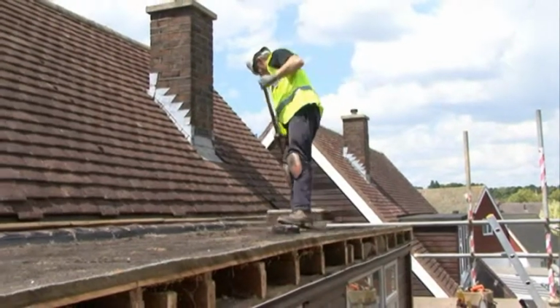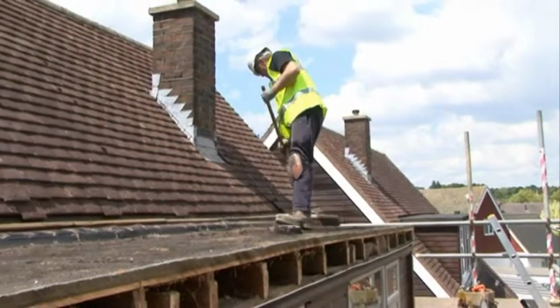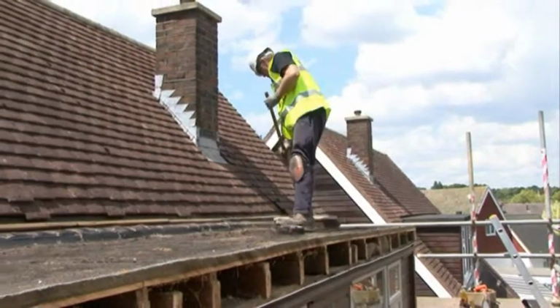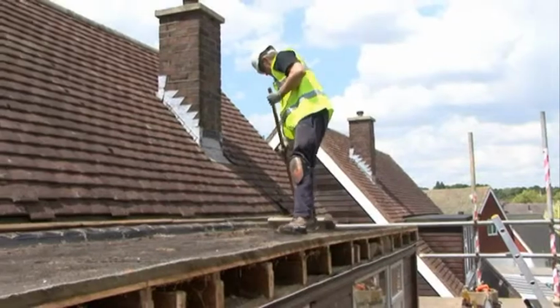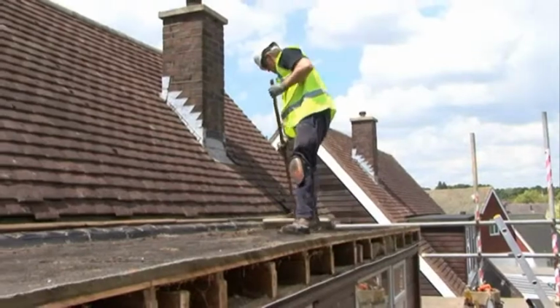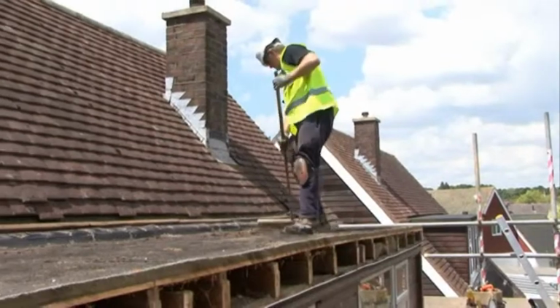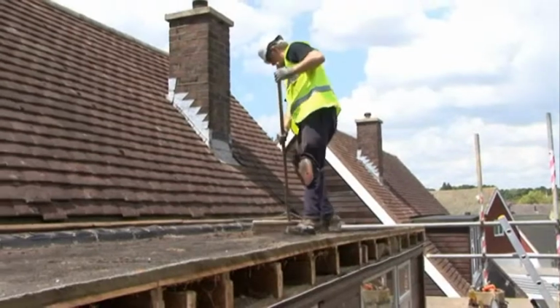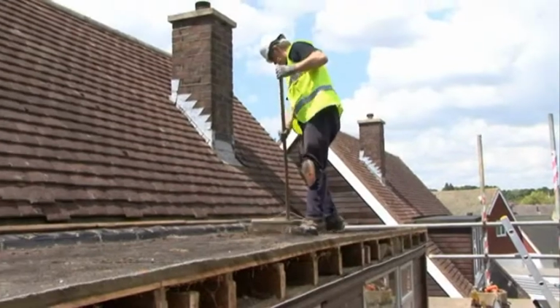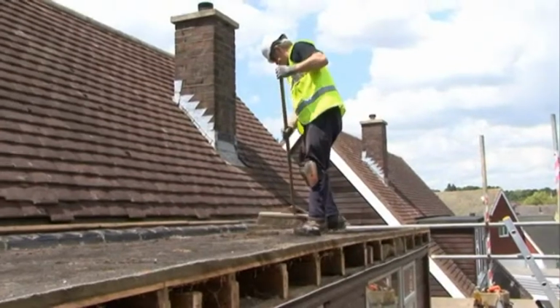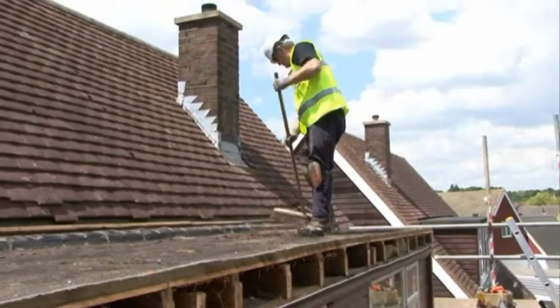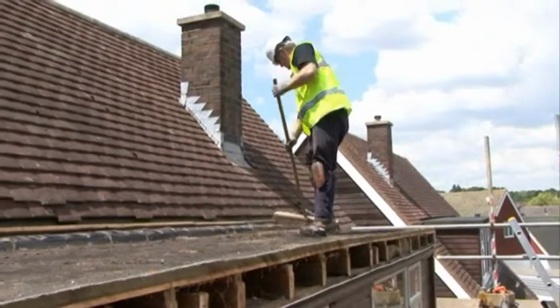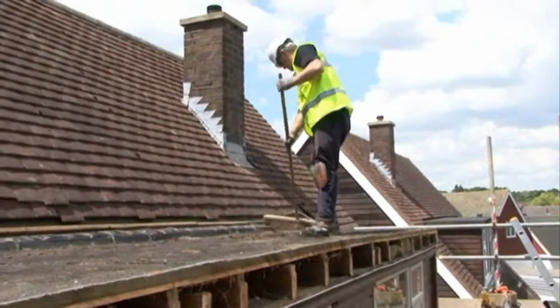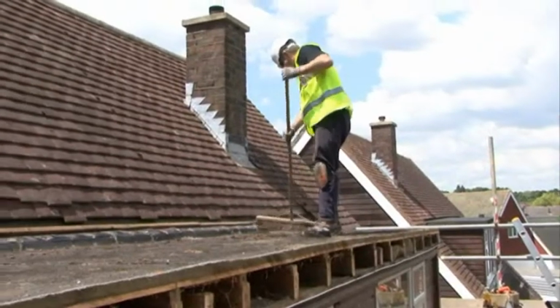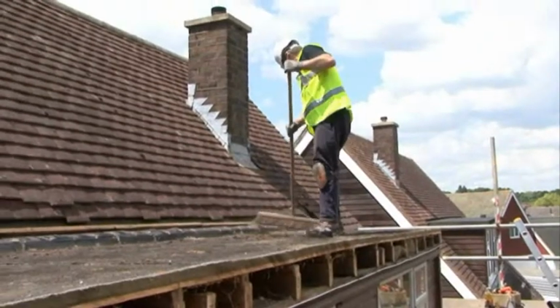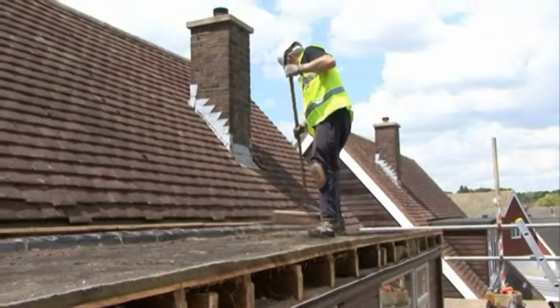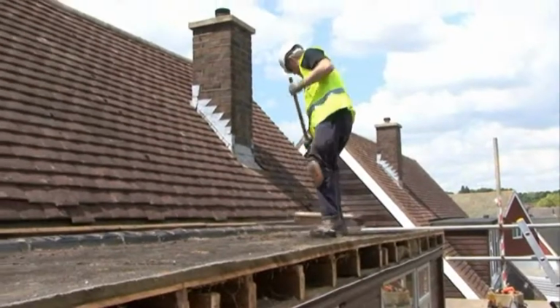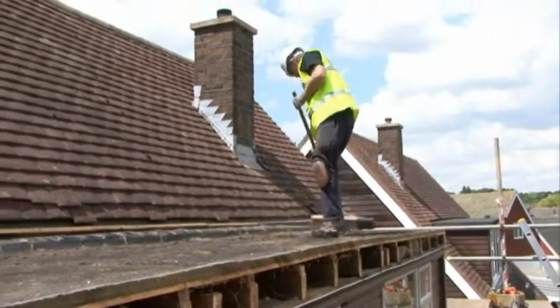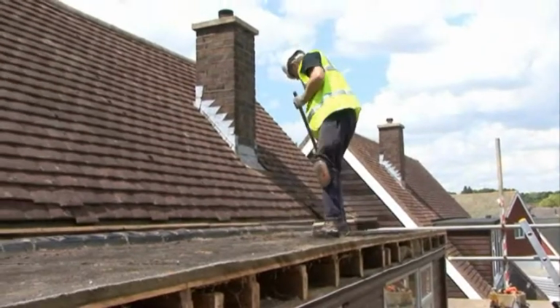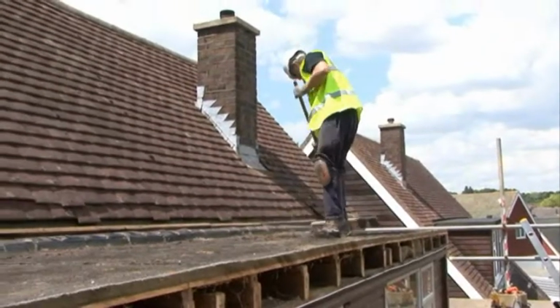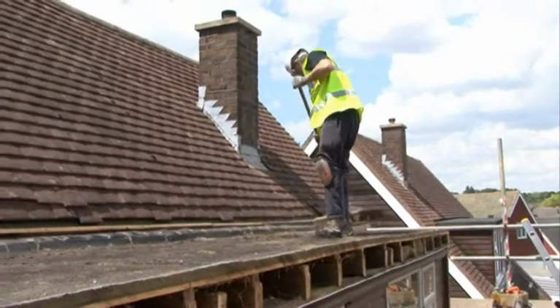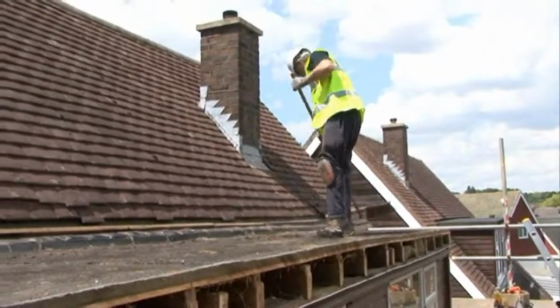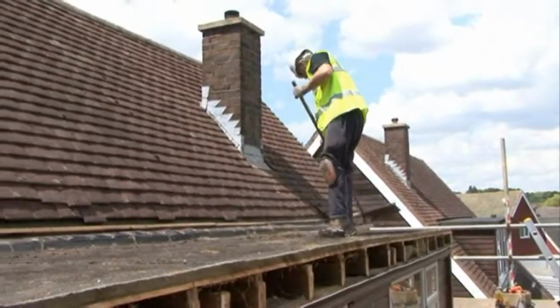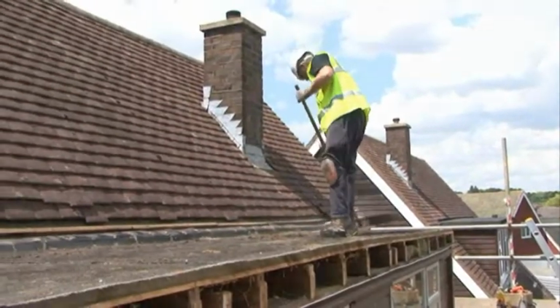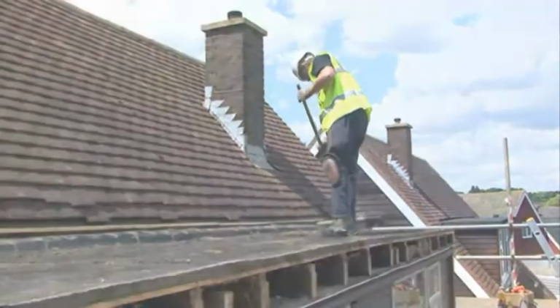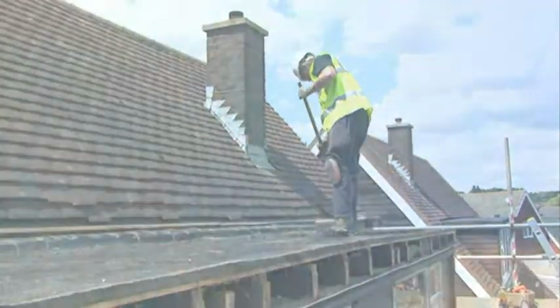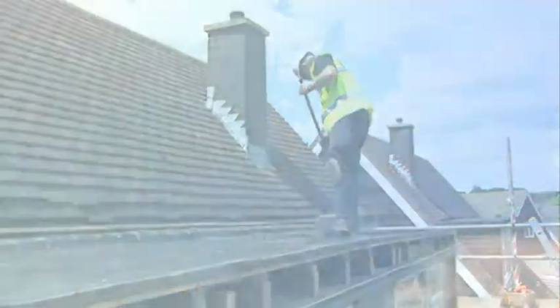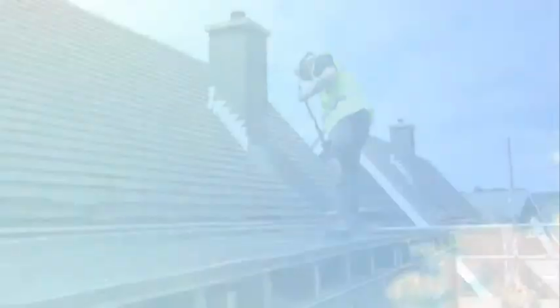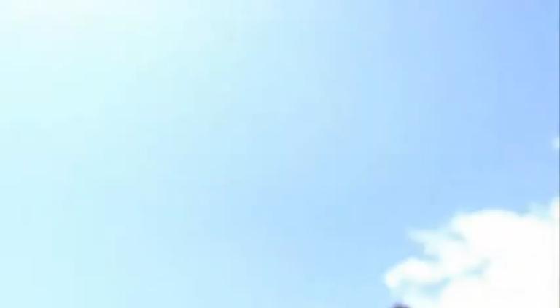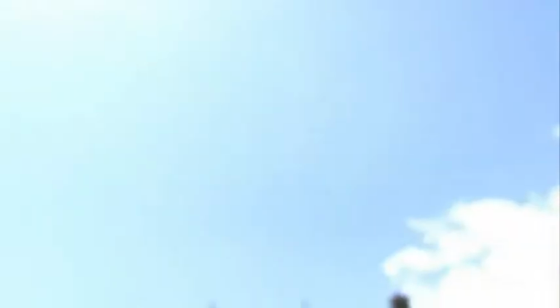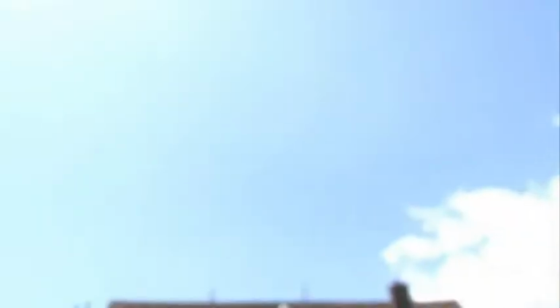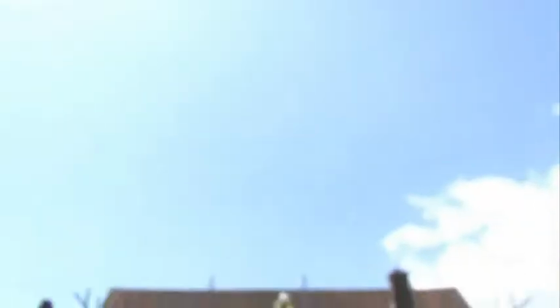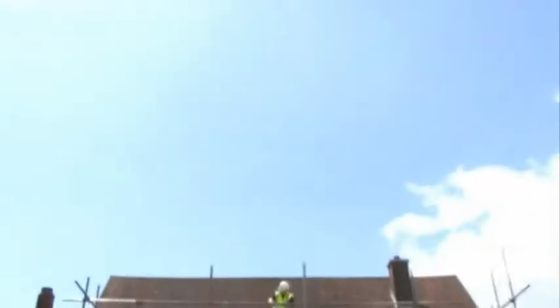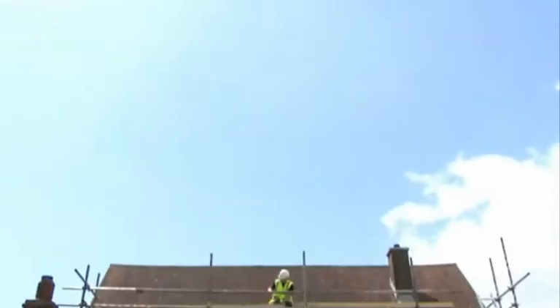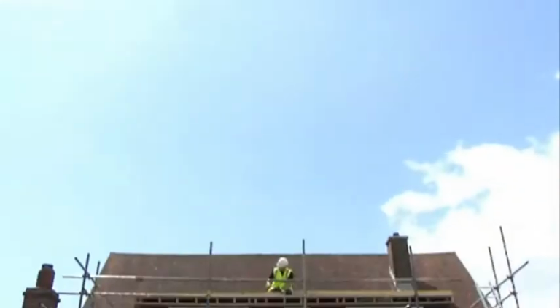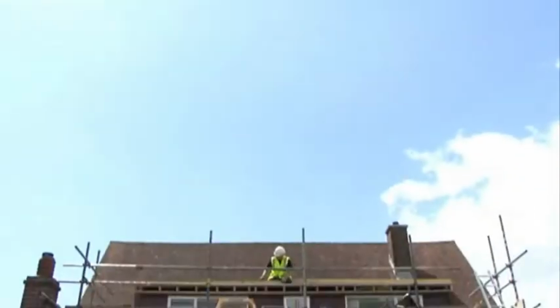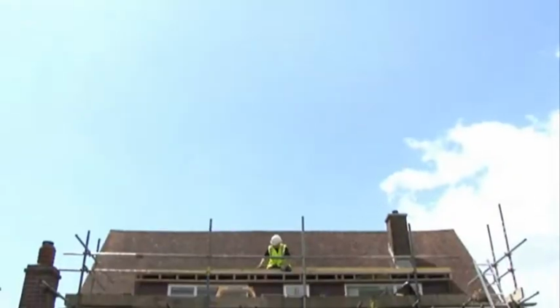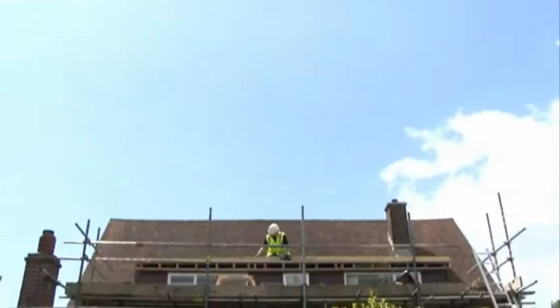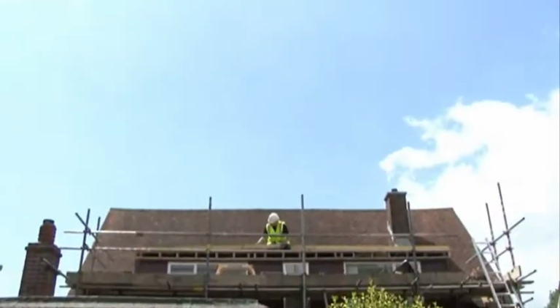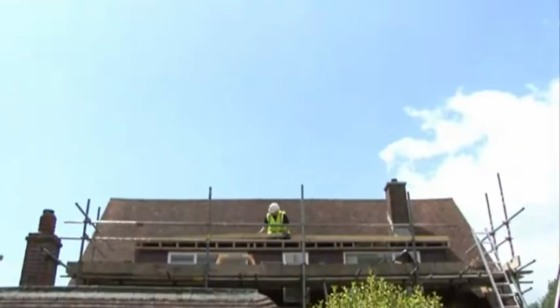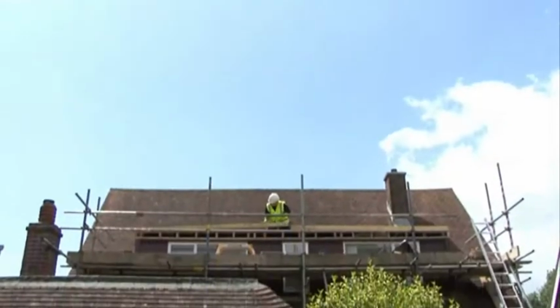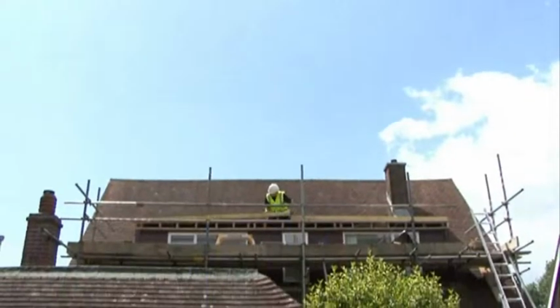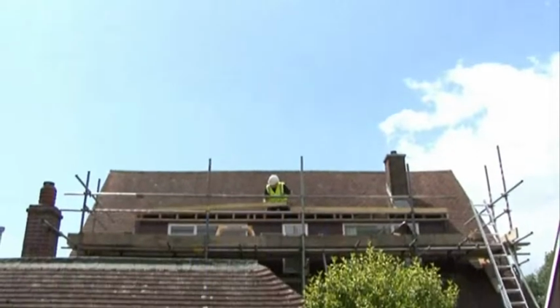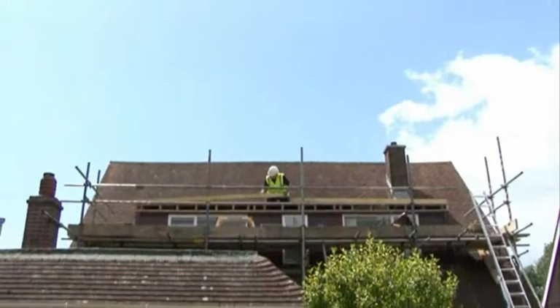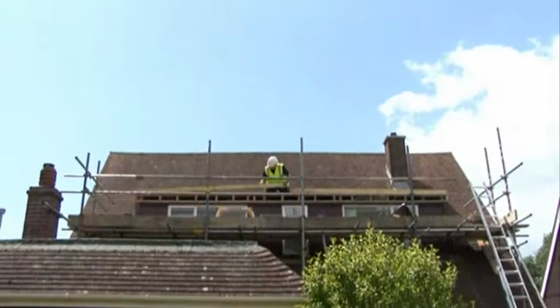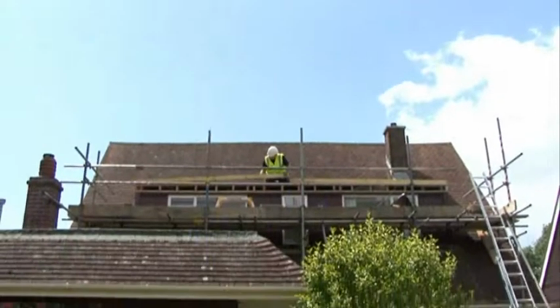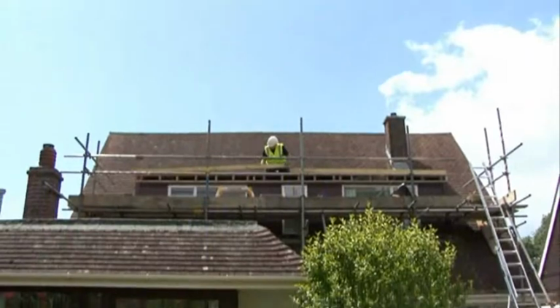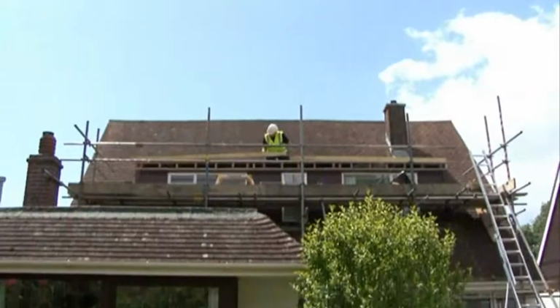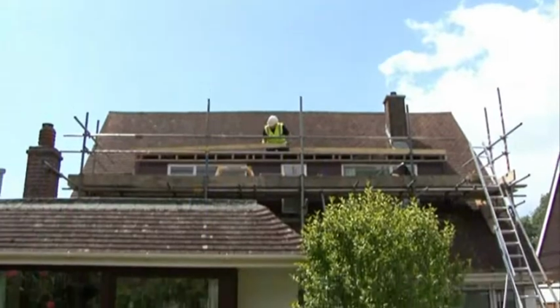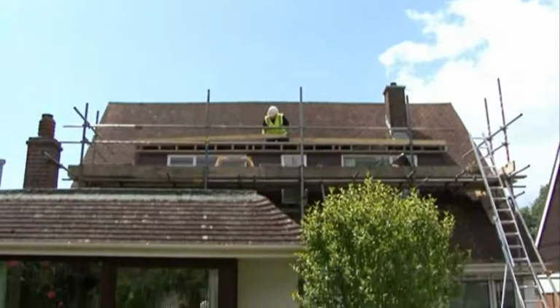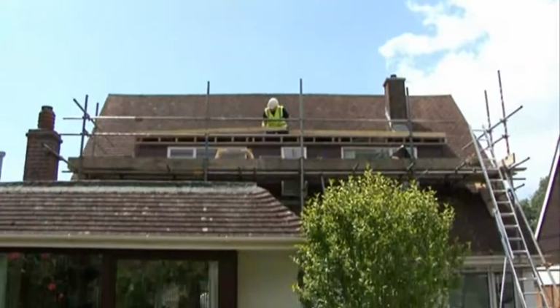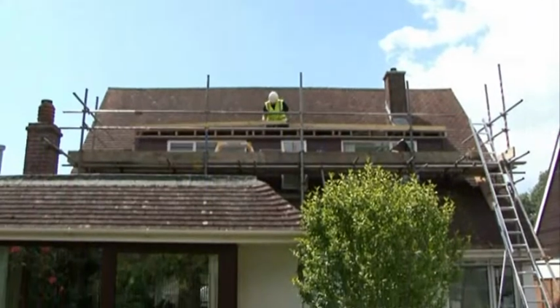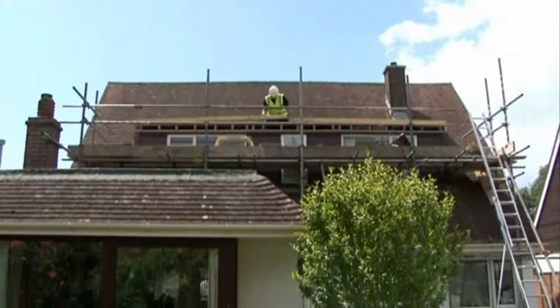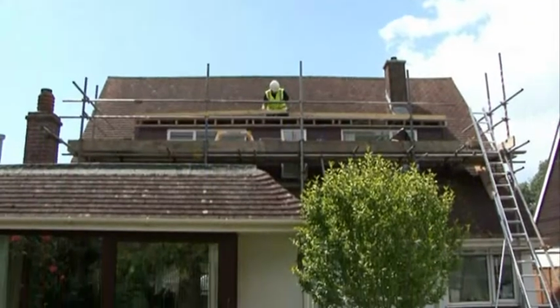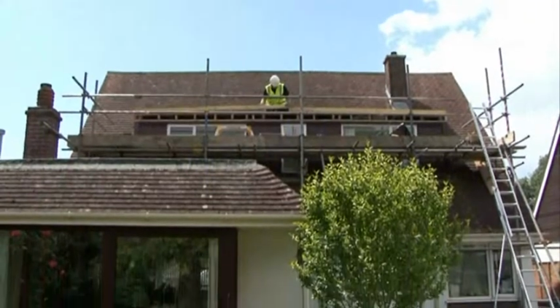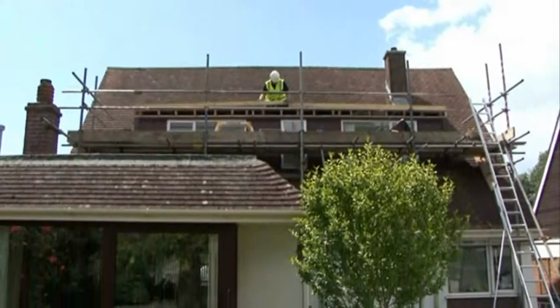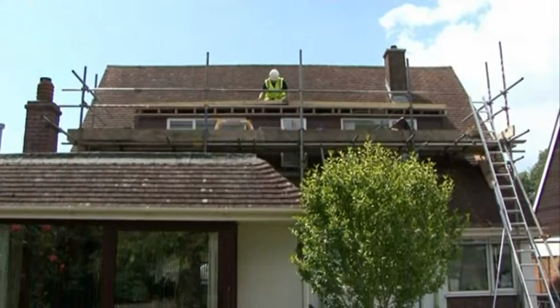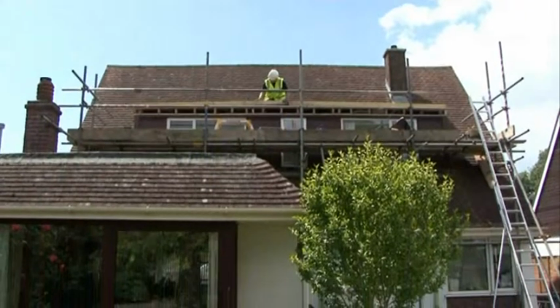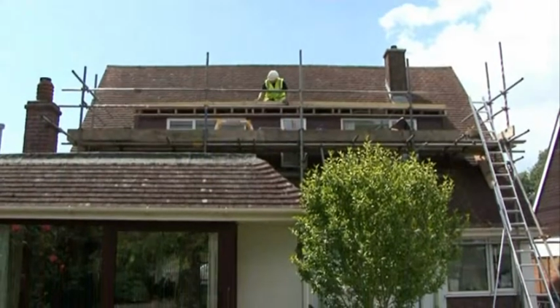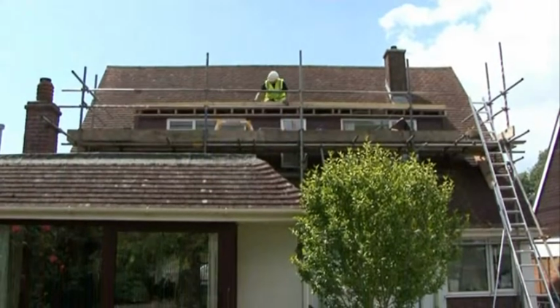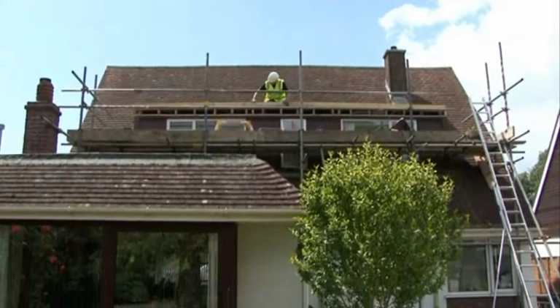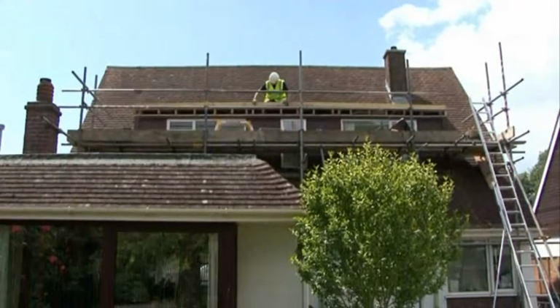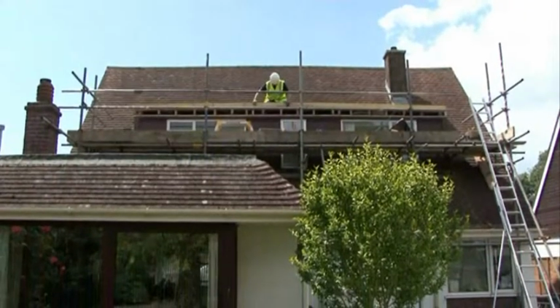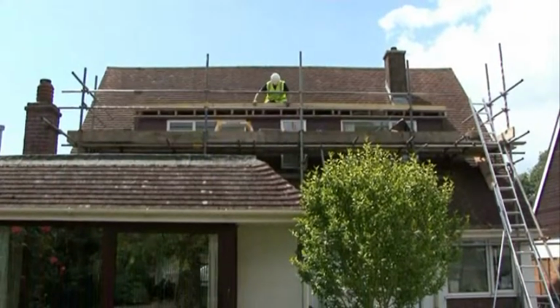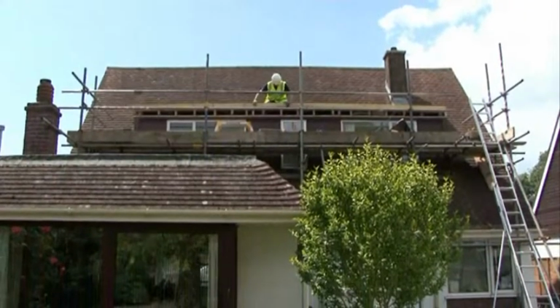If it's a partial strip, the roof deck must be prepared for the new system. If it's a complete strip, new decking will be laid.